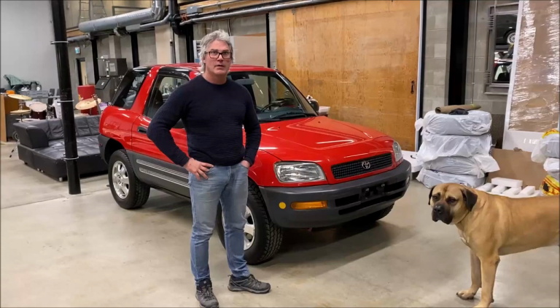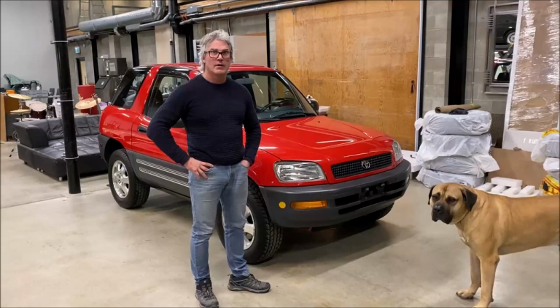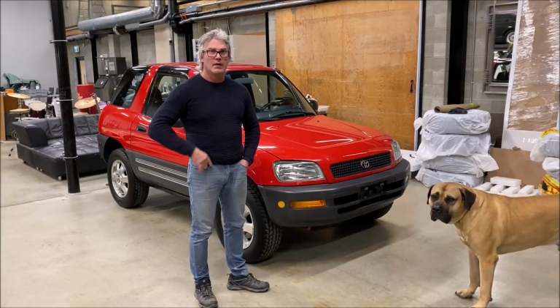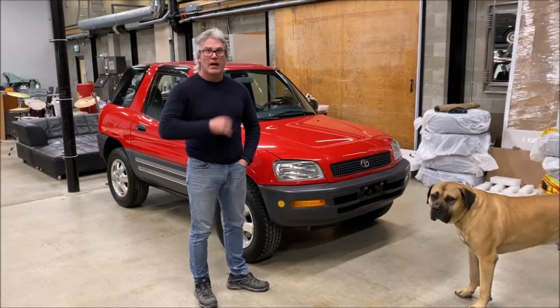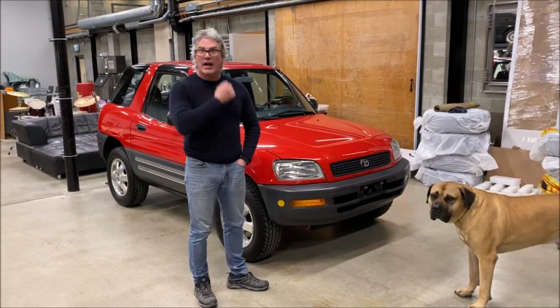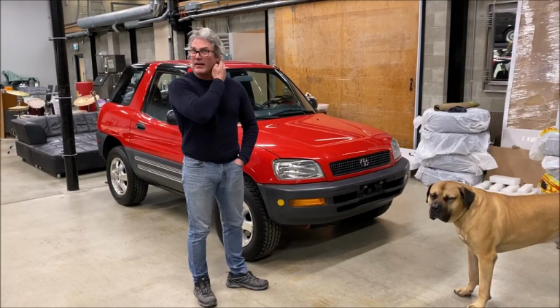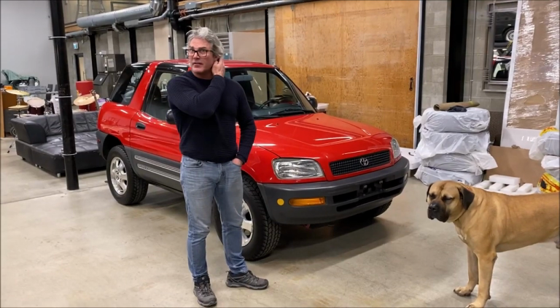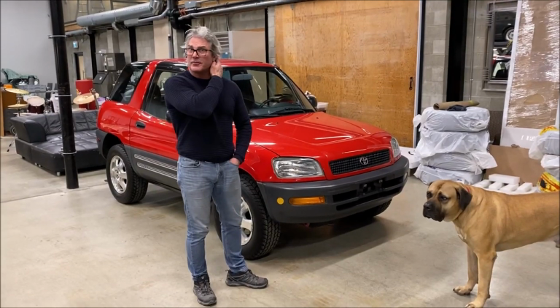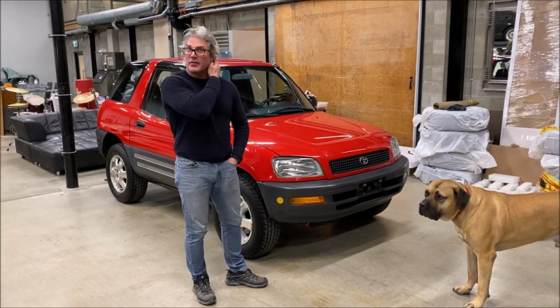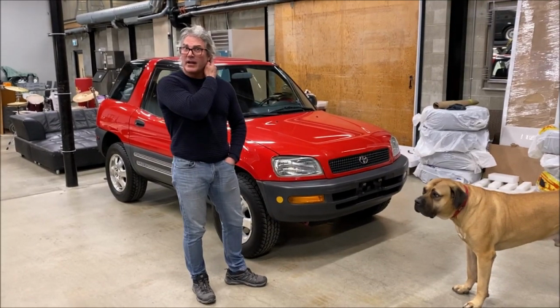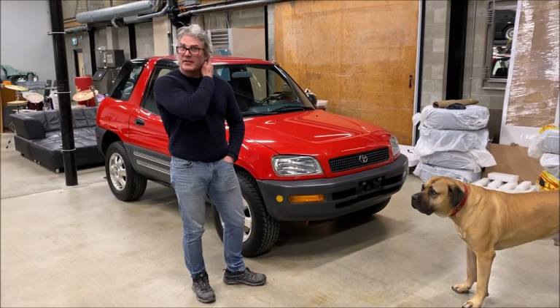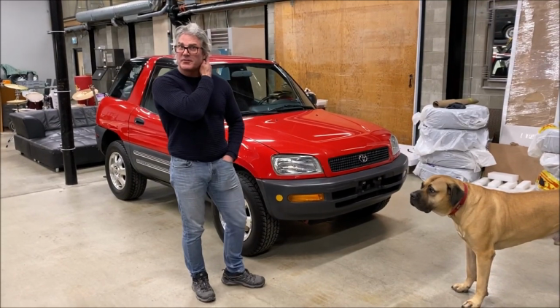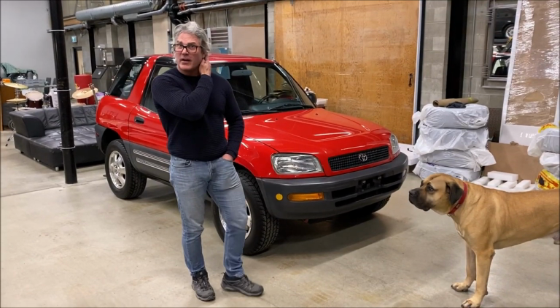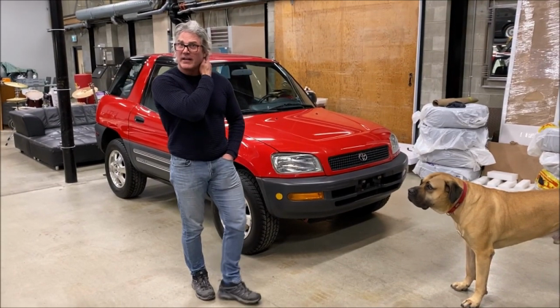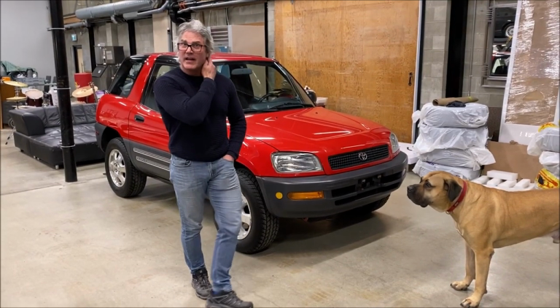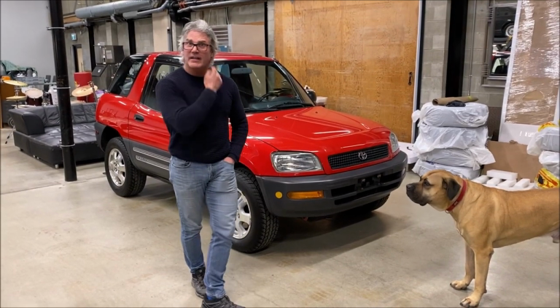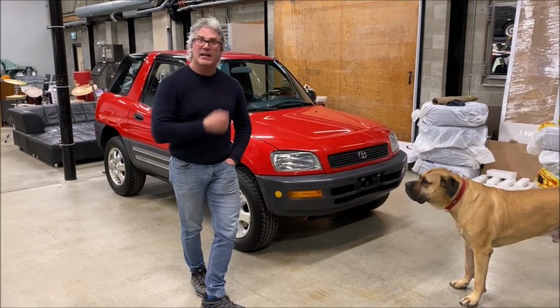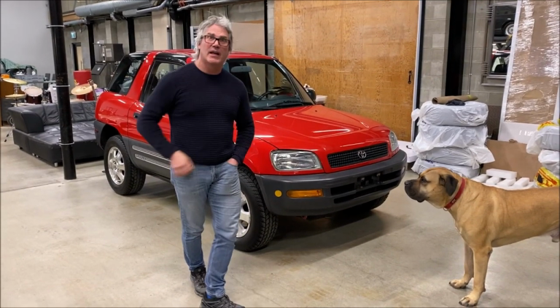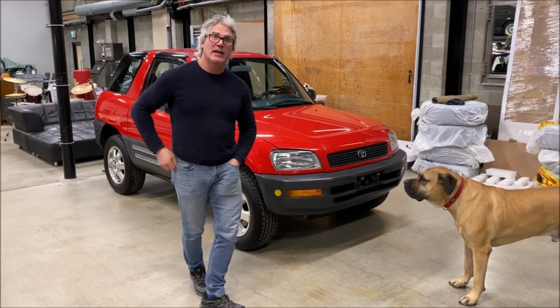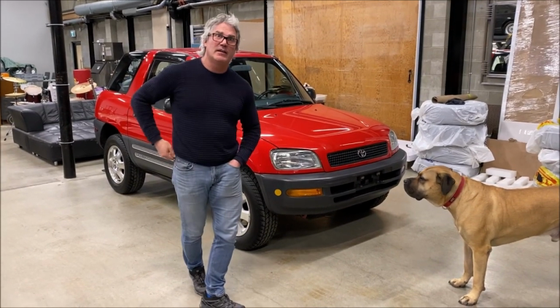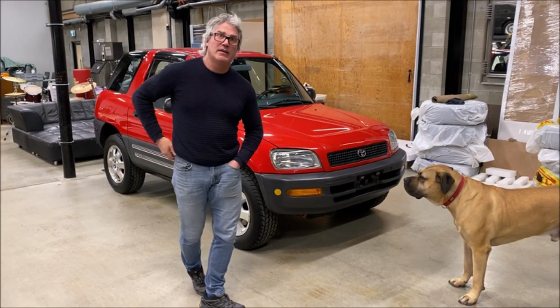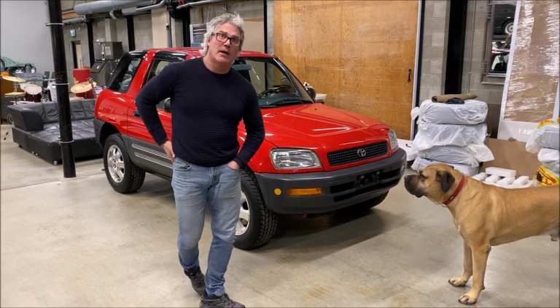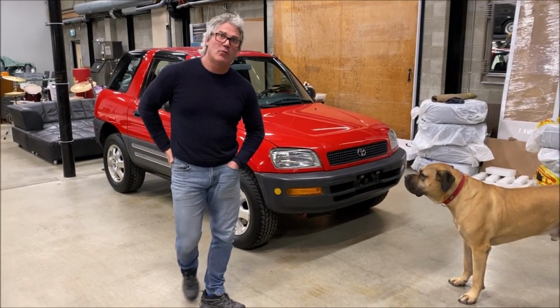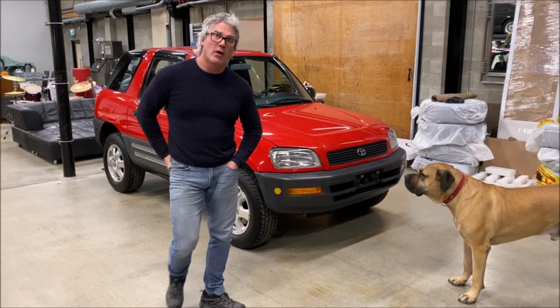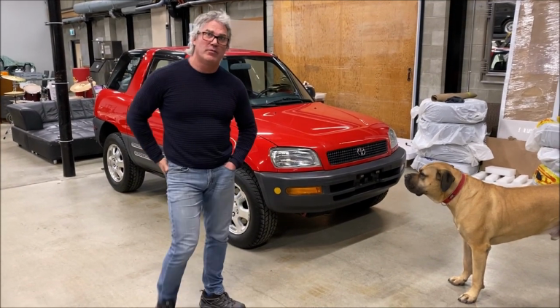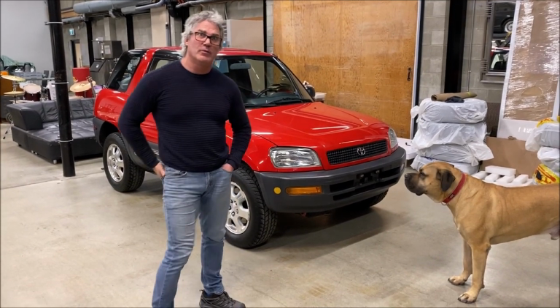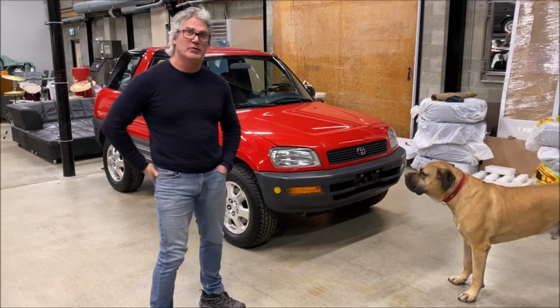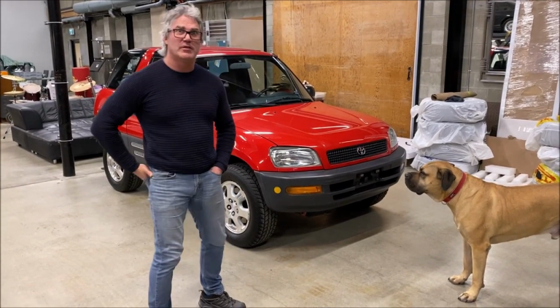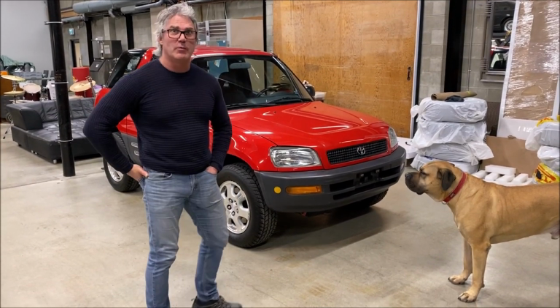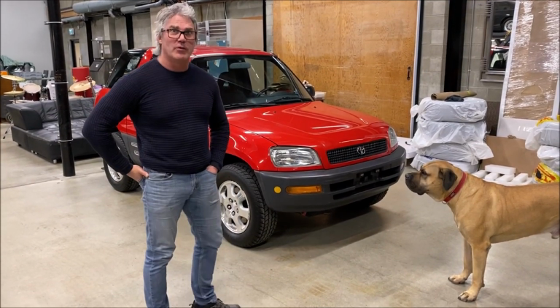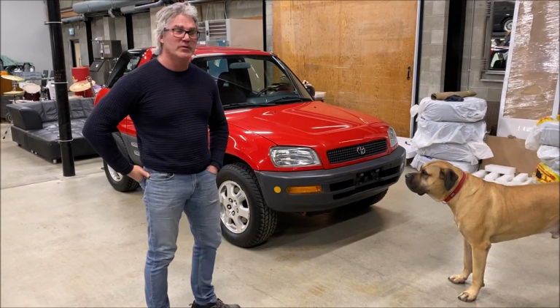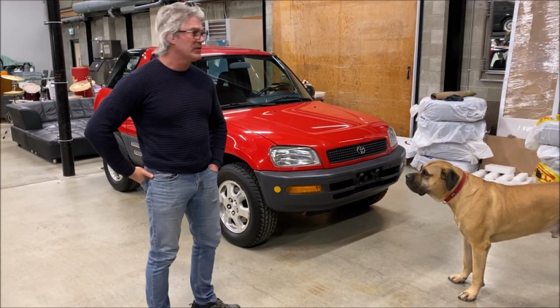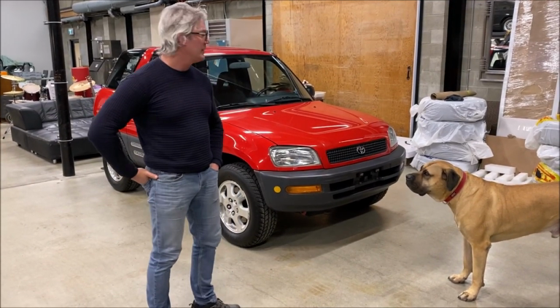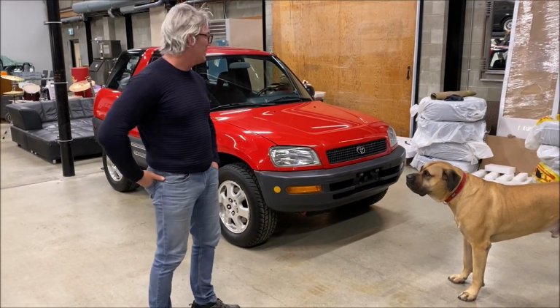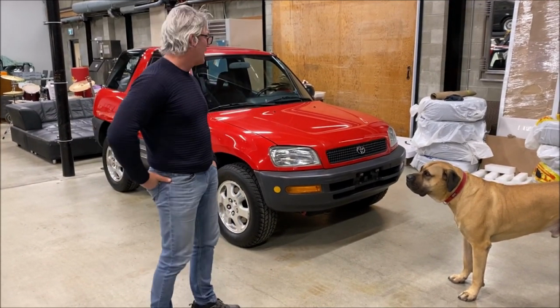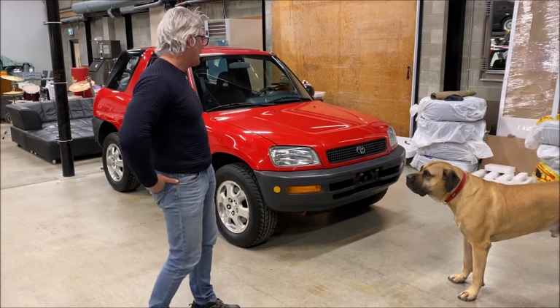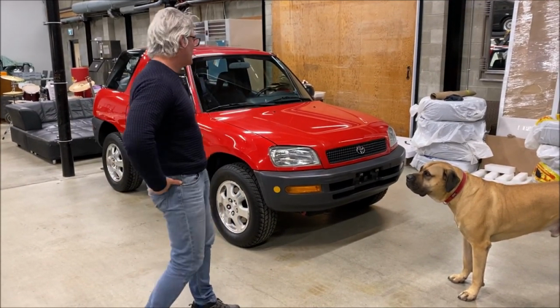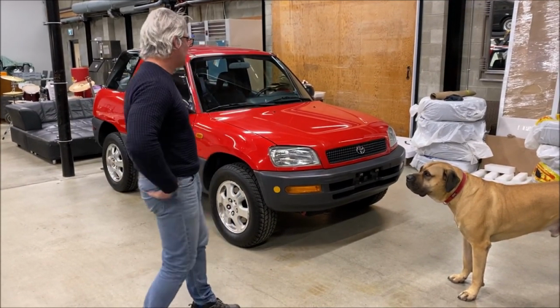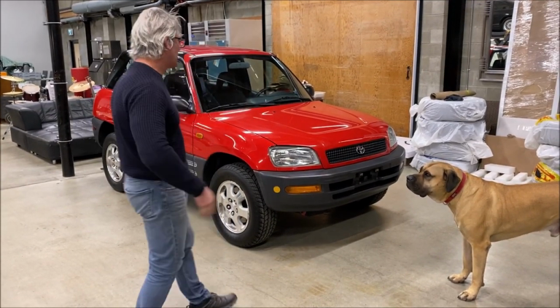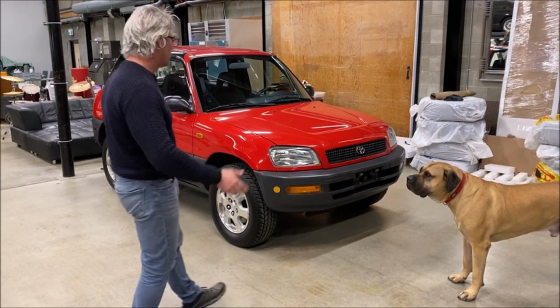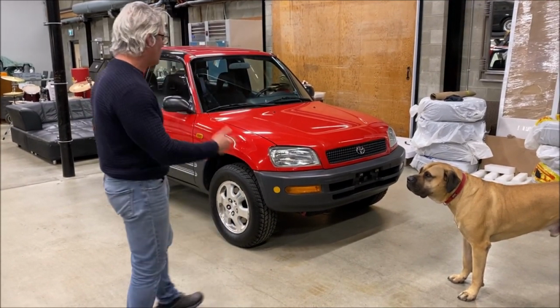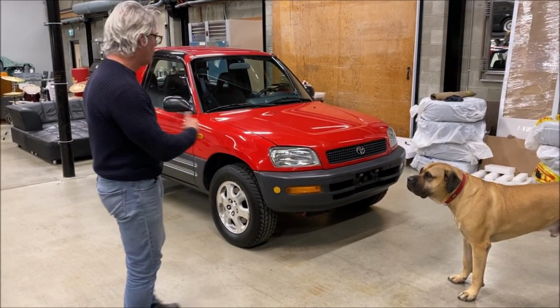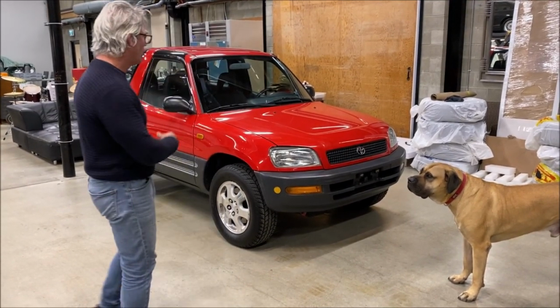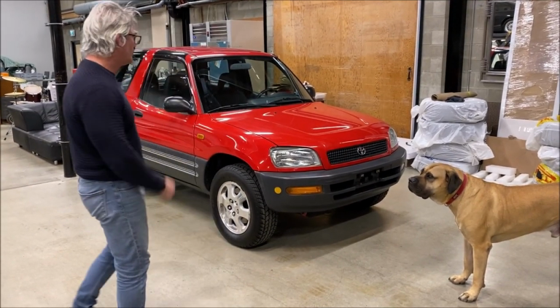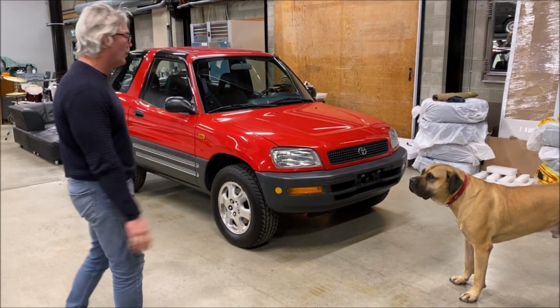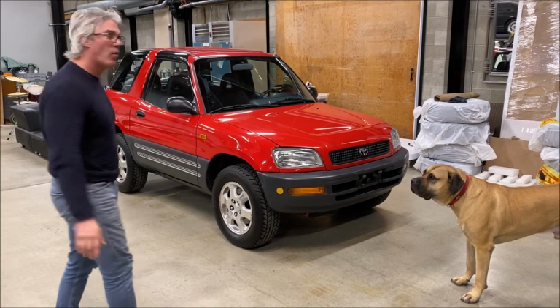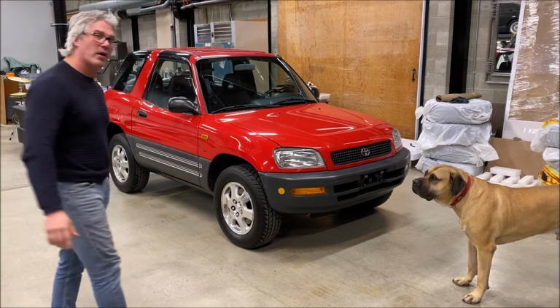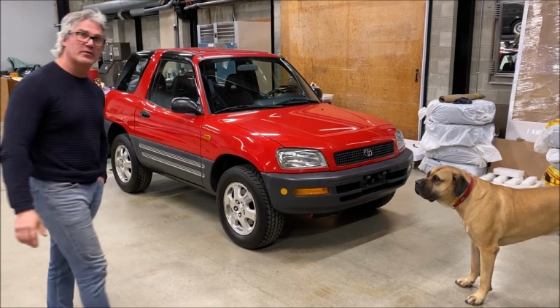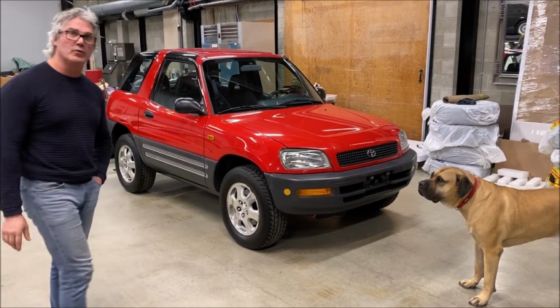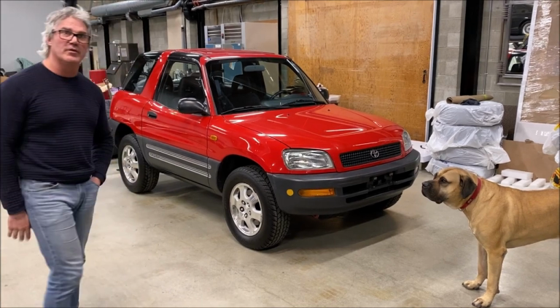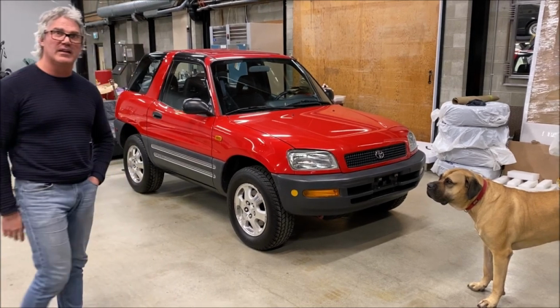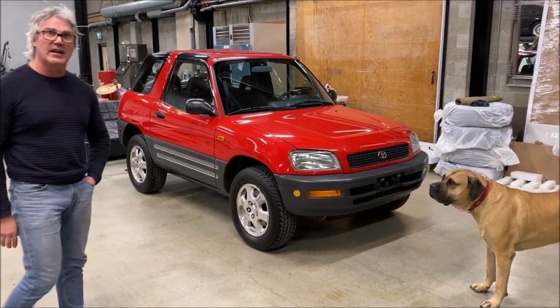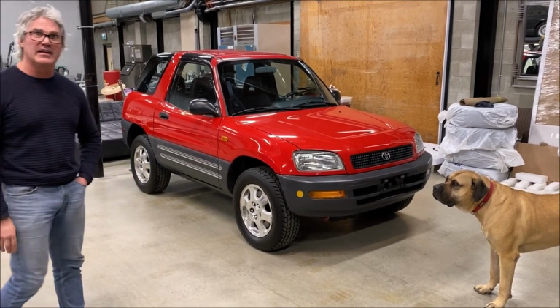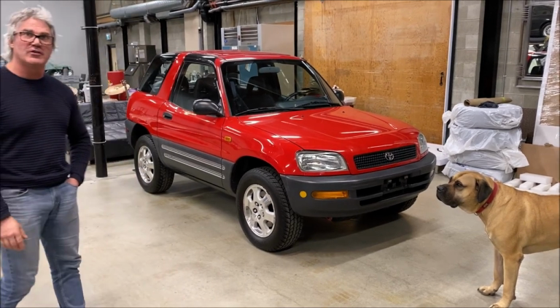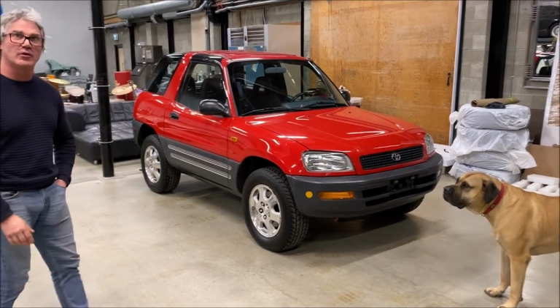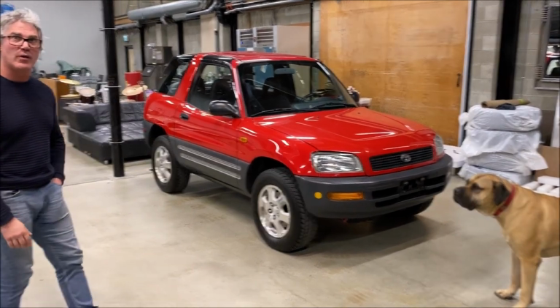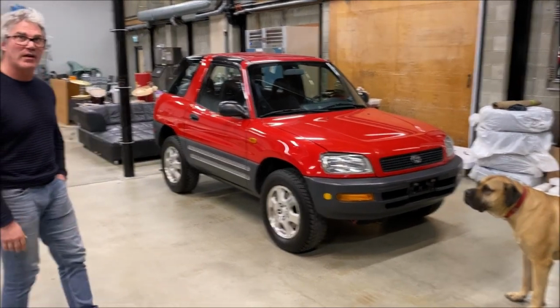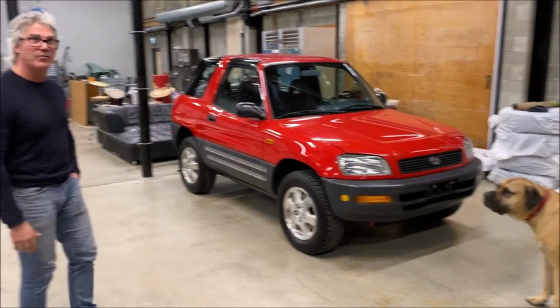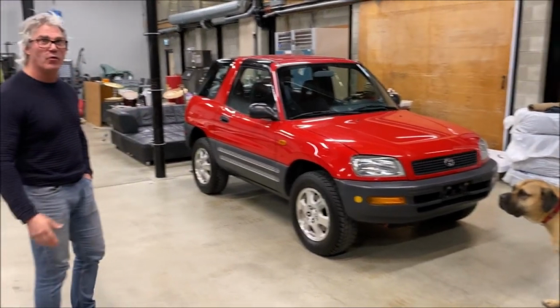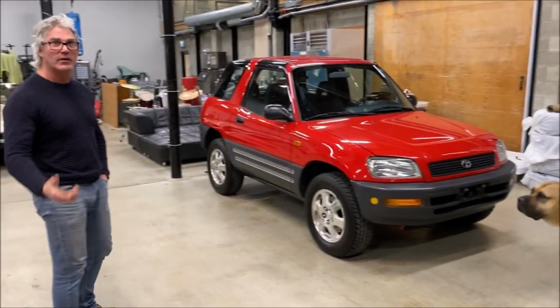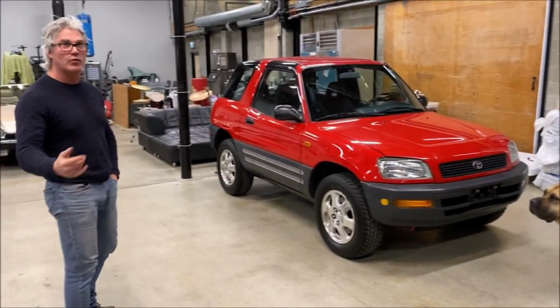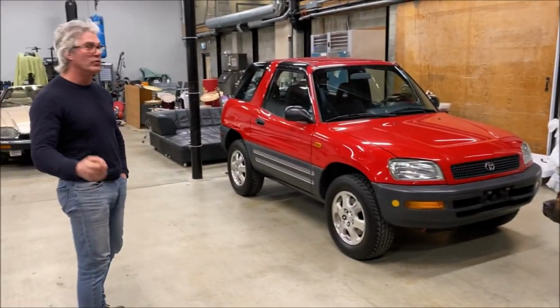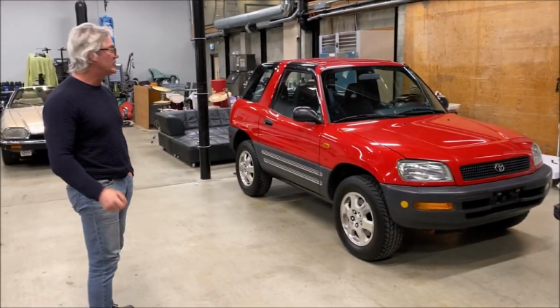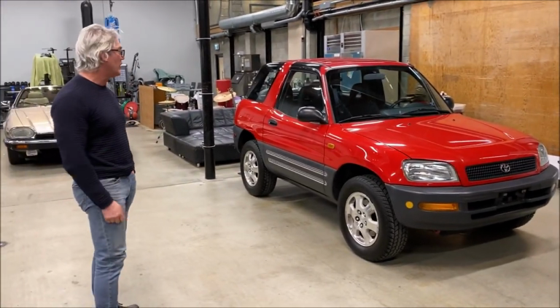Hi there, it's Friday night and I'm Rob from Bluestar Motors. I'm just going to do a walkthrough with a 1998 Toyota RAV4 and a cold start.